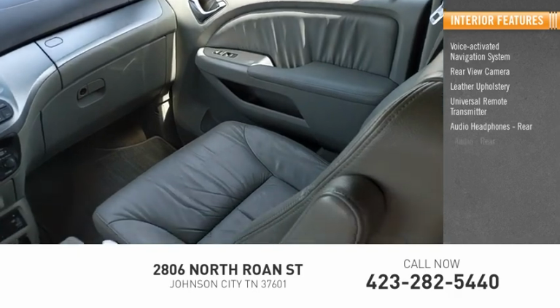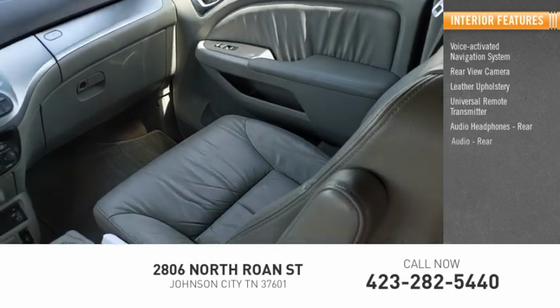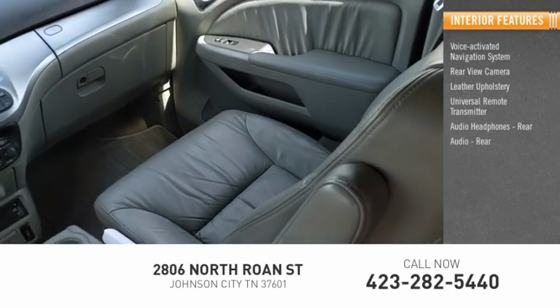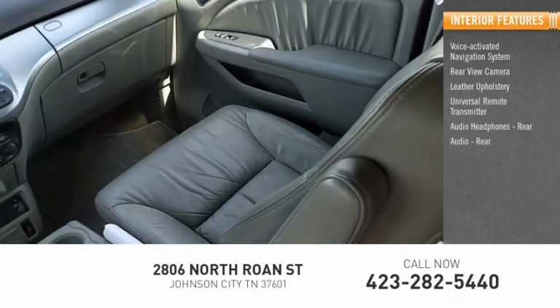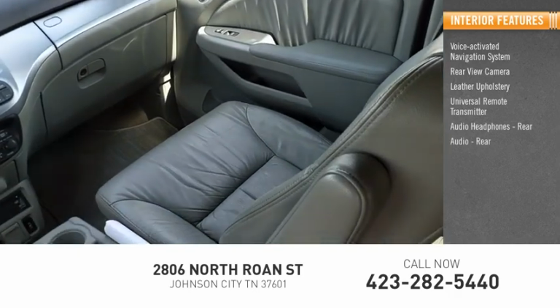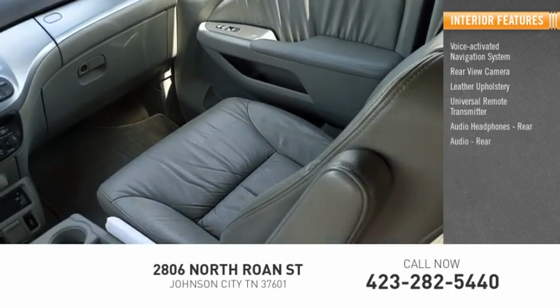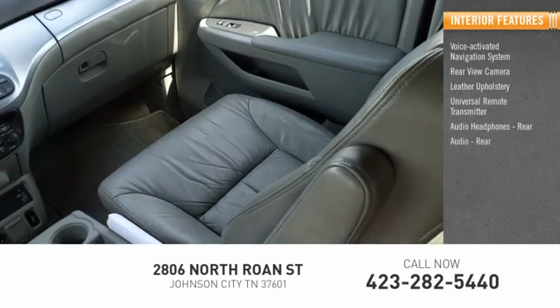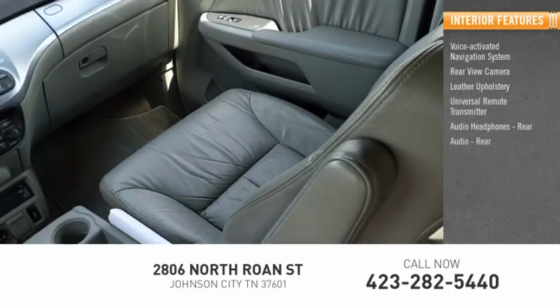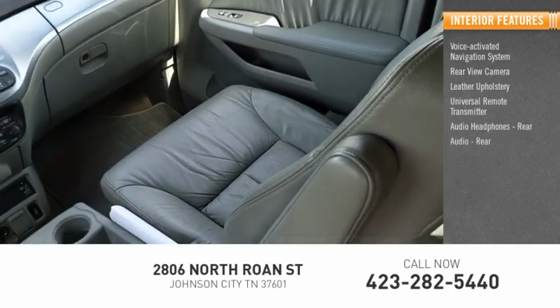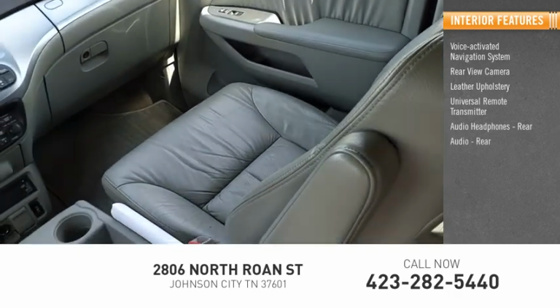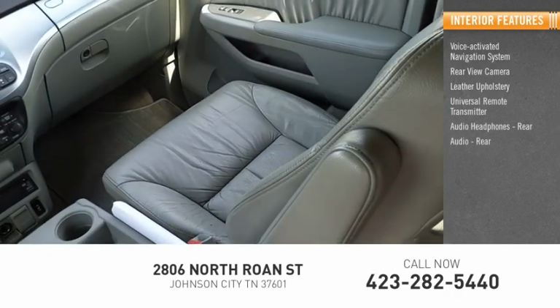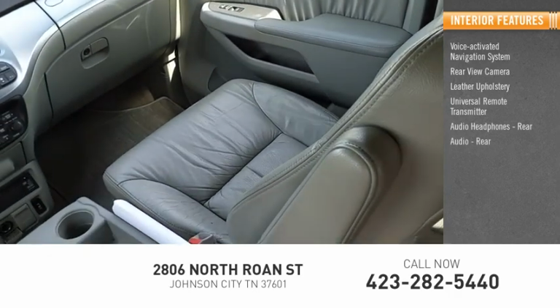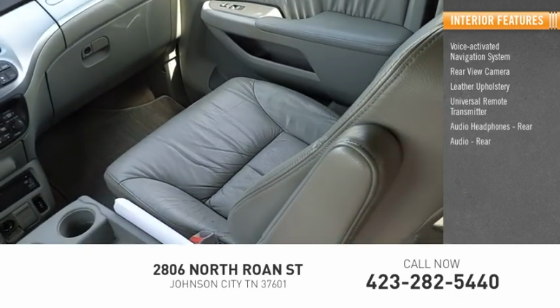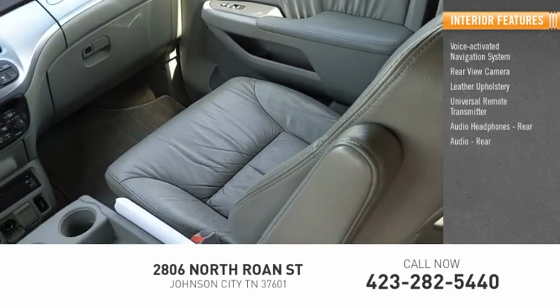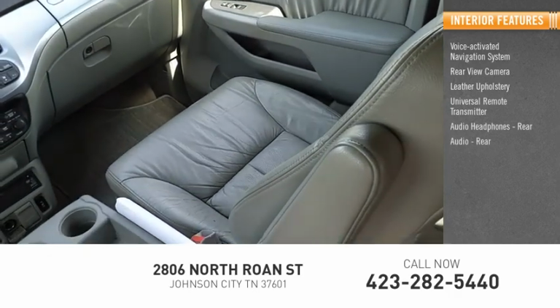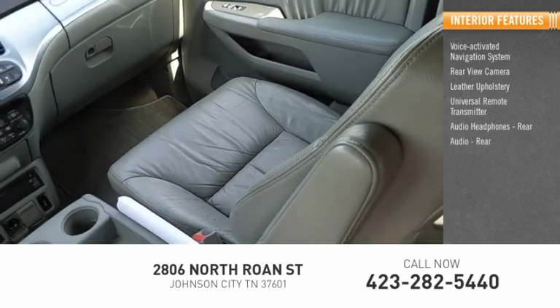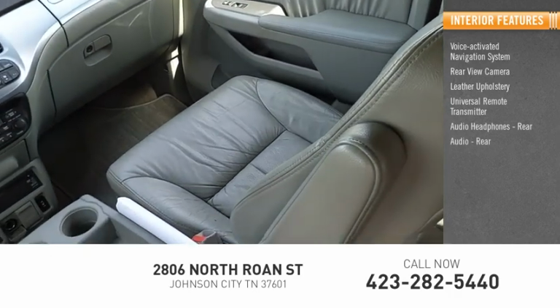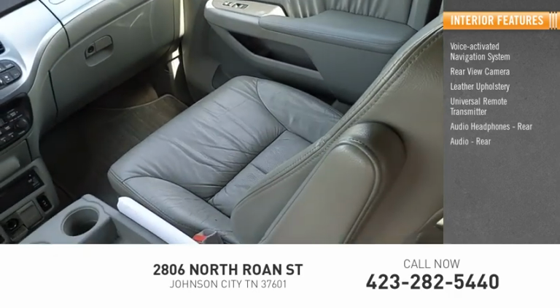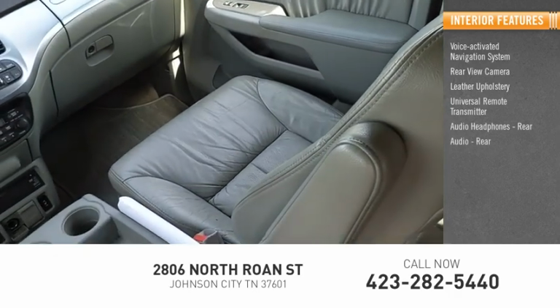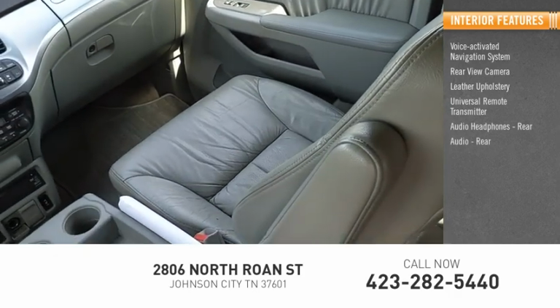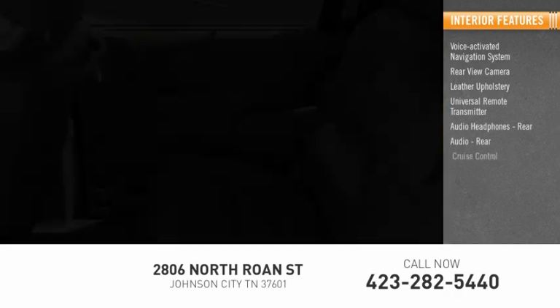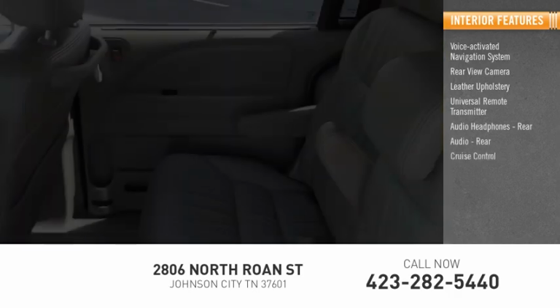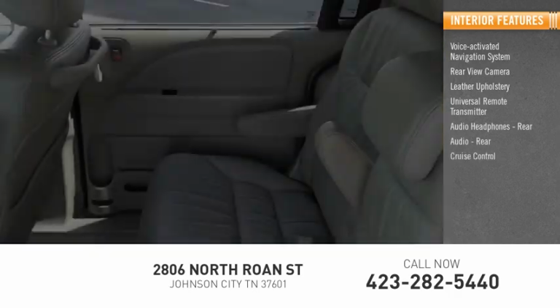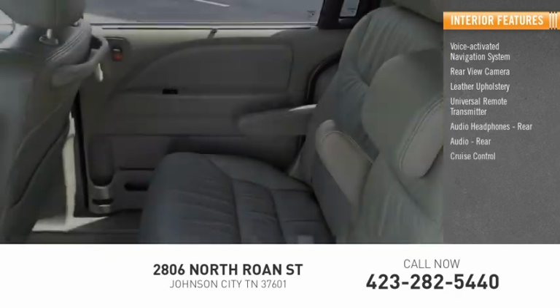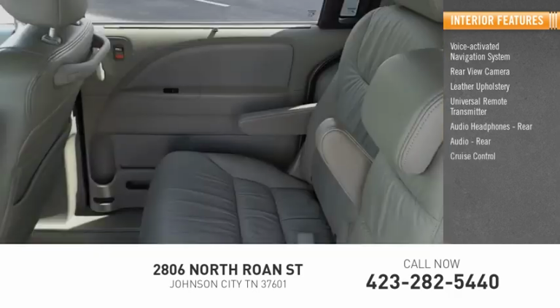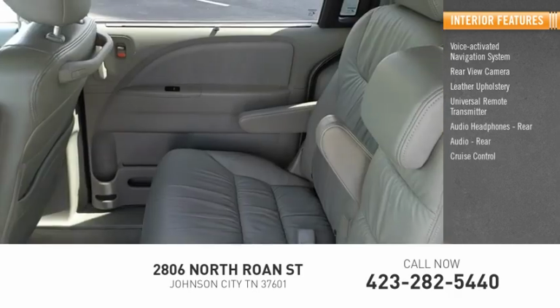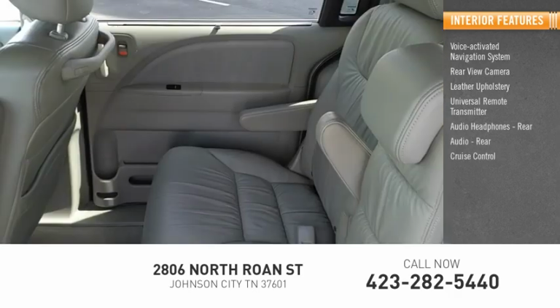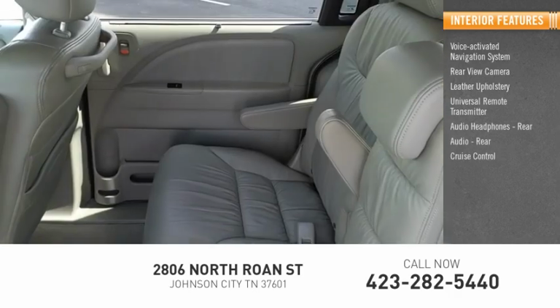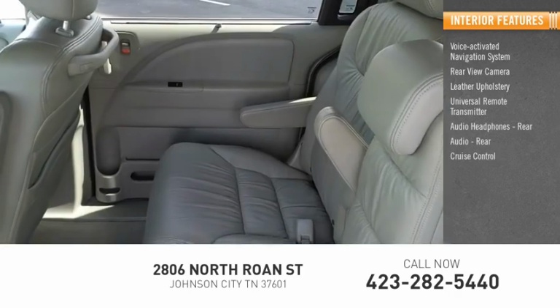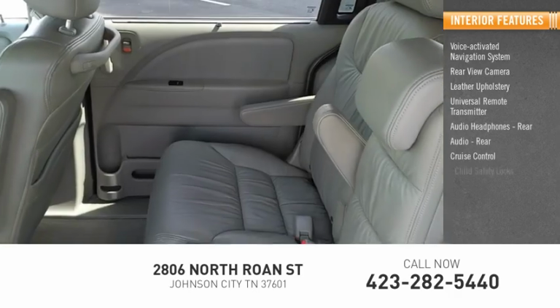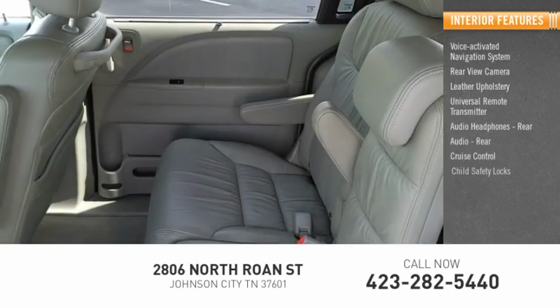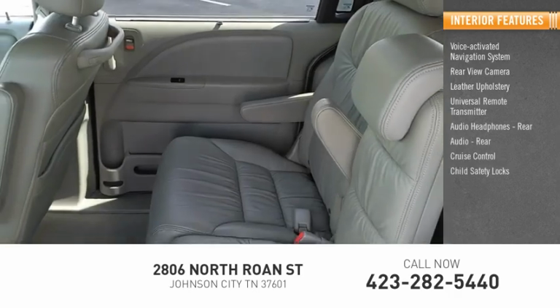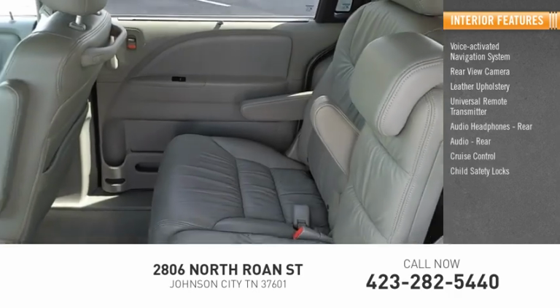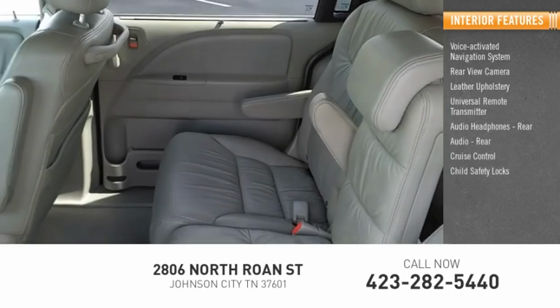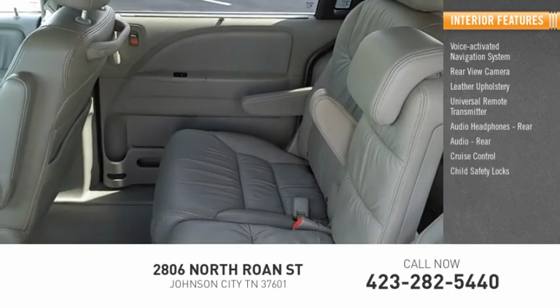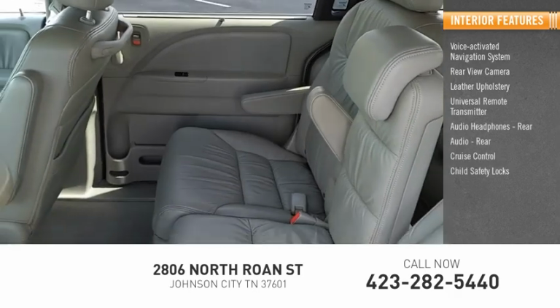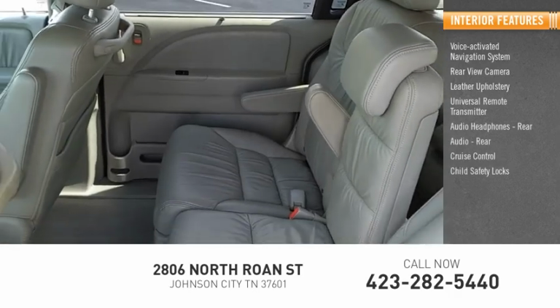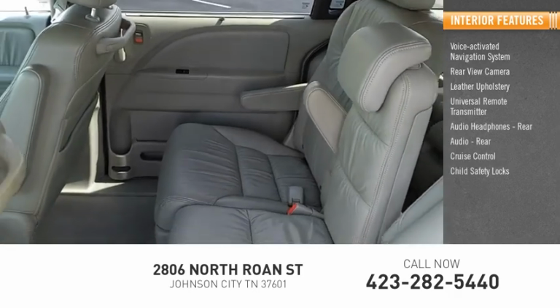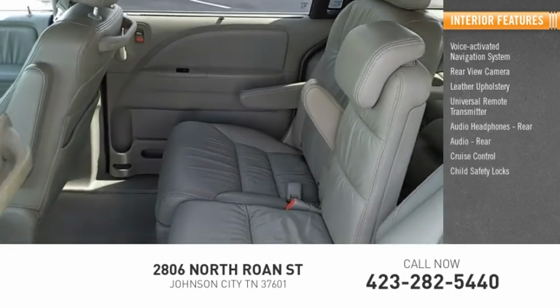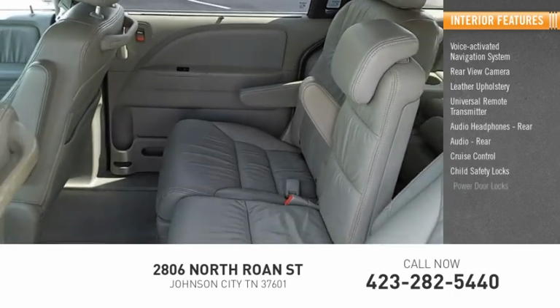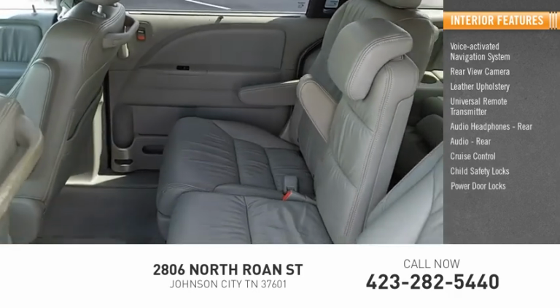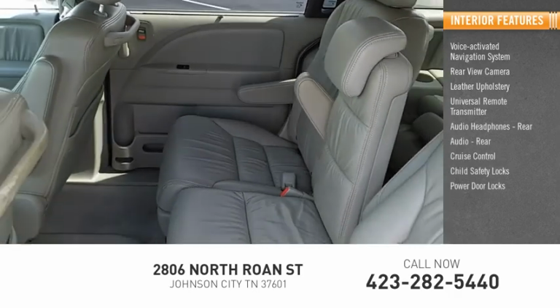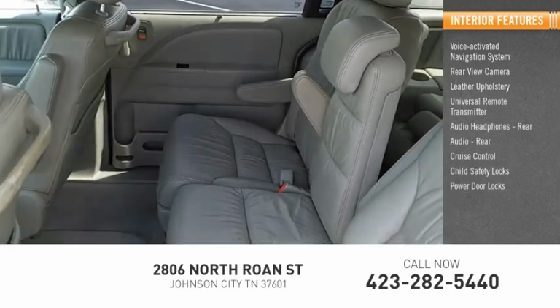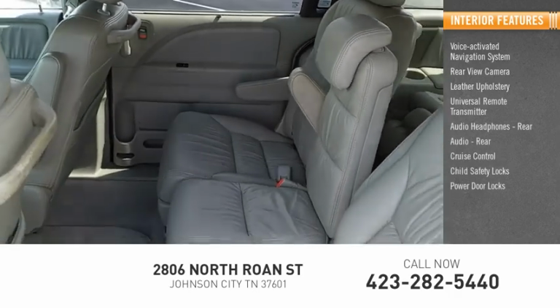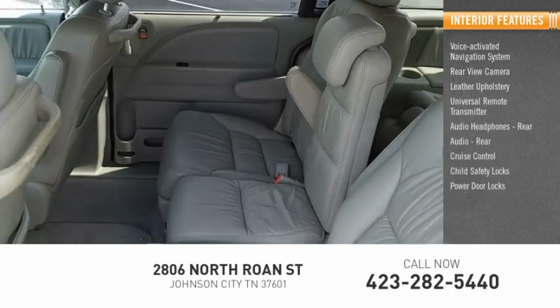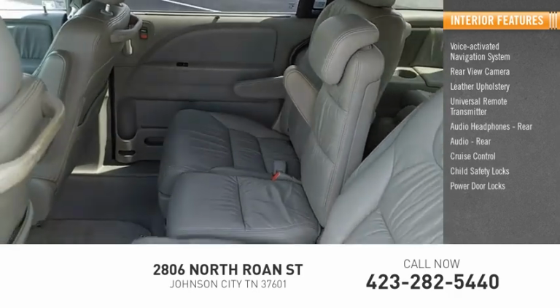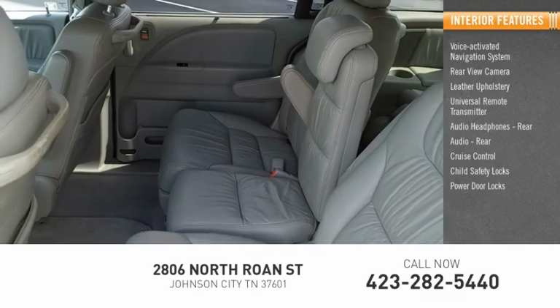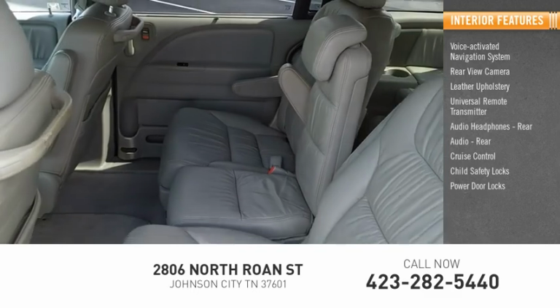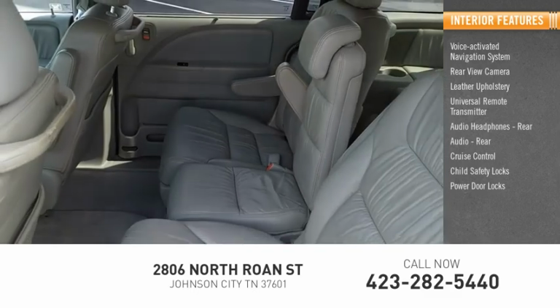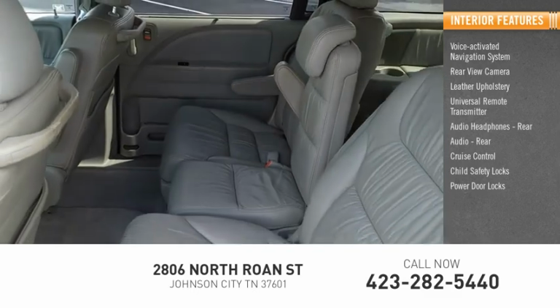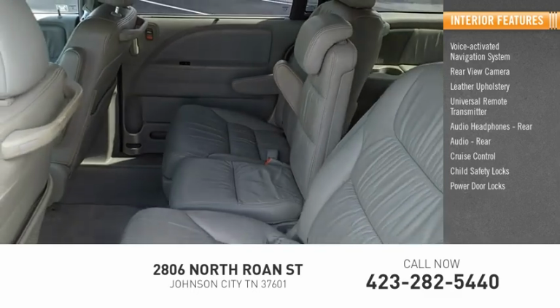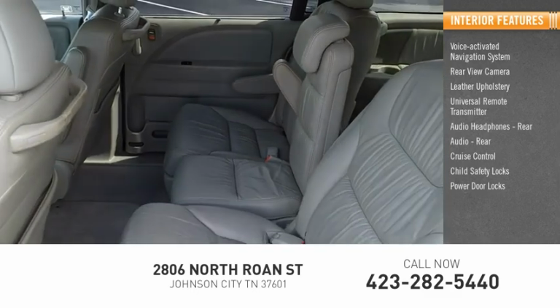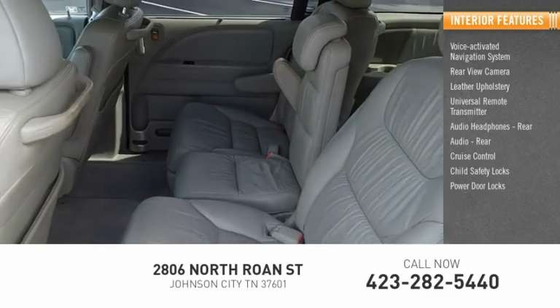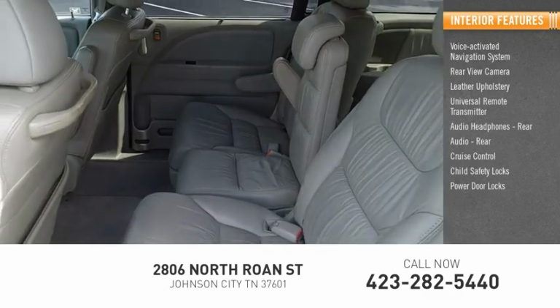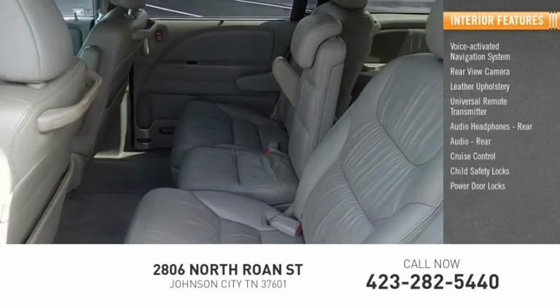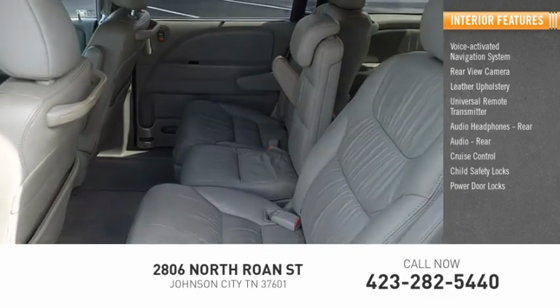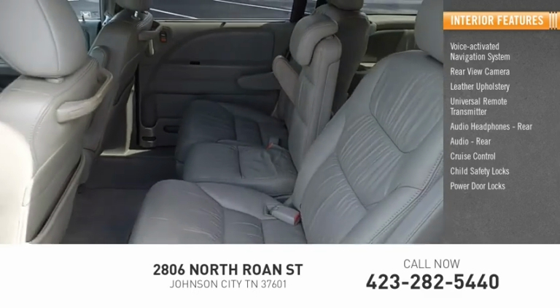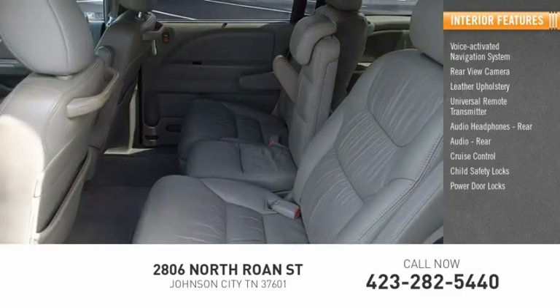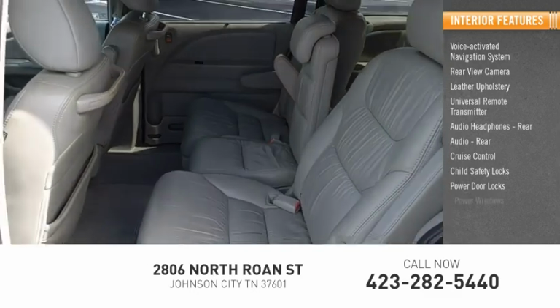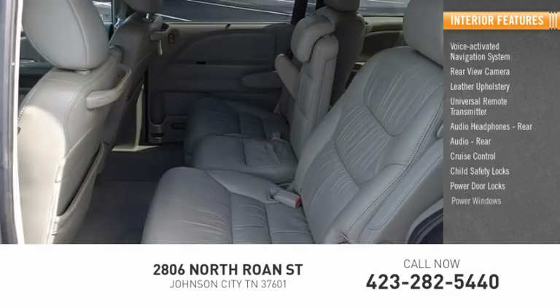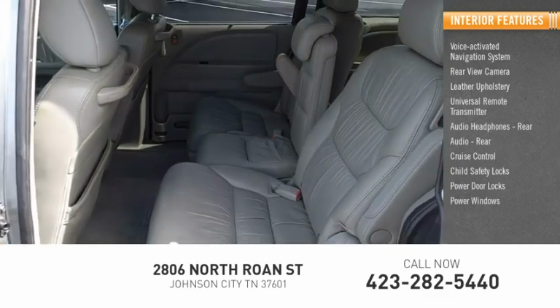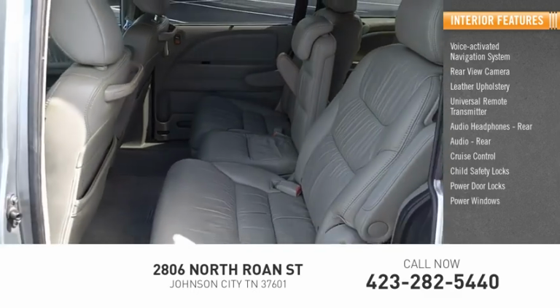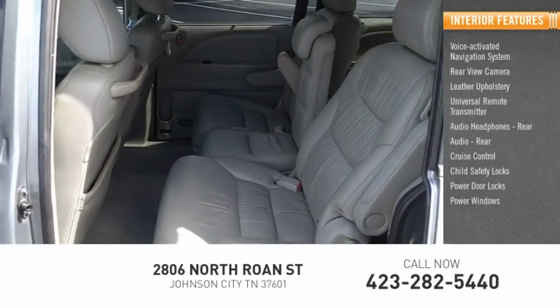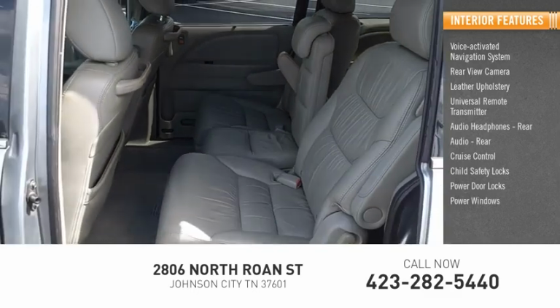Rear audio, rear cruise control, child safety locks, power door locks, power windows.